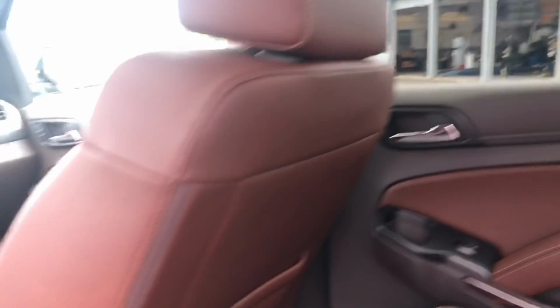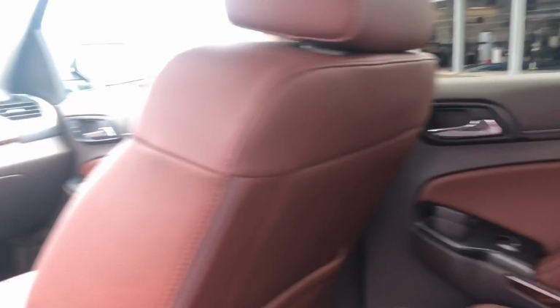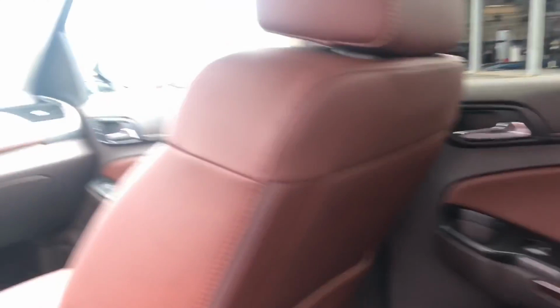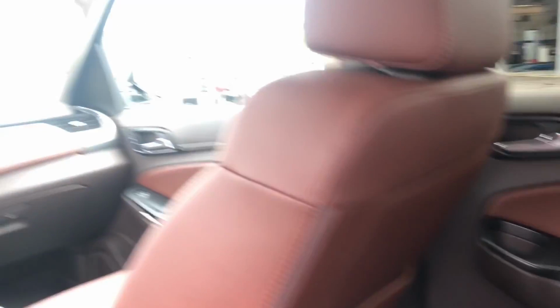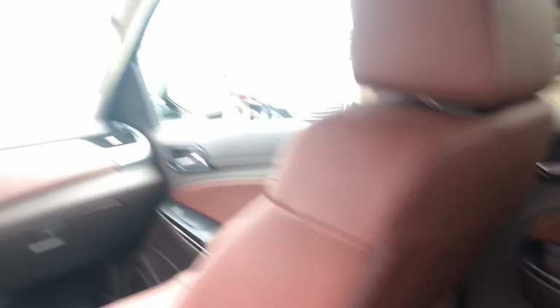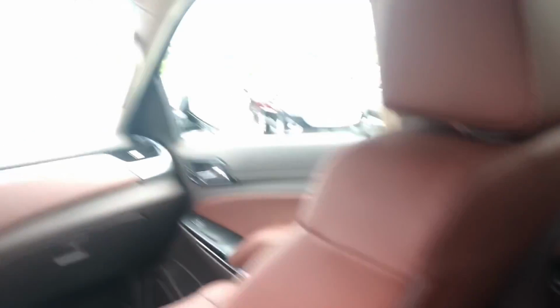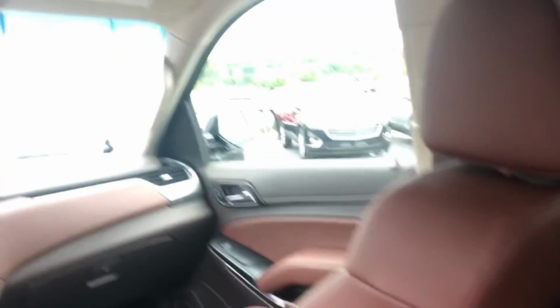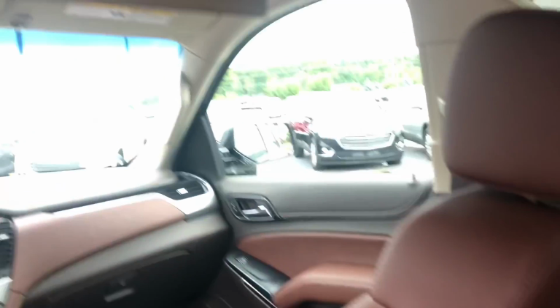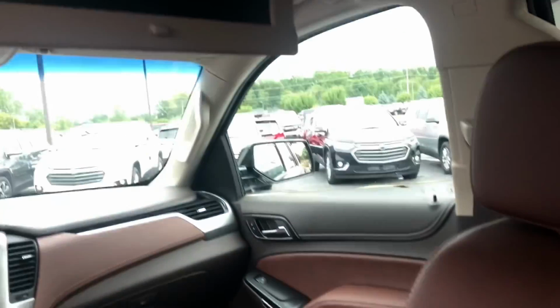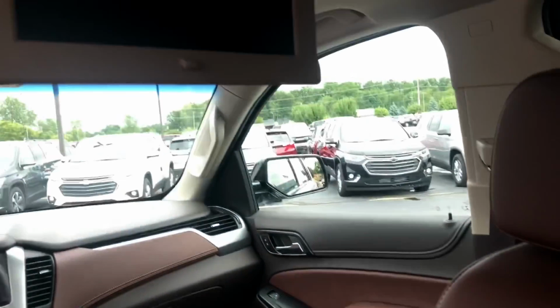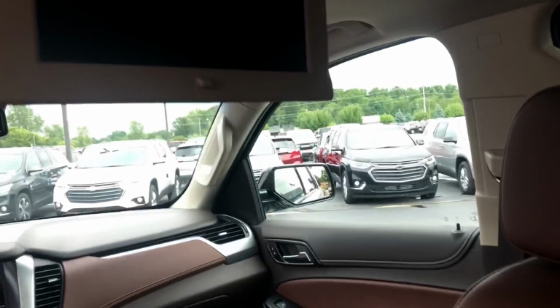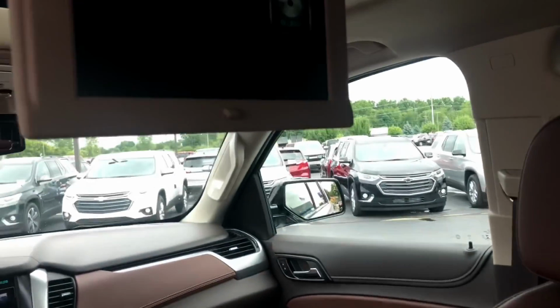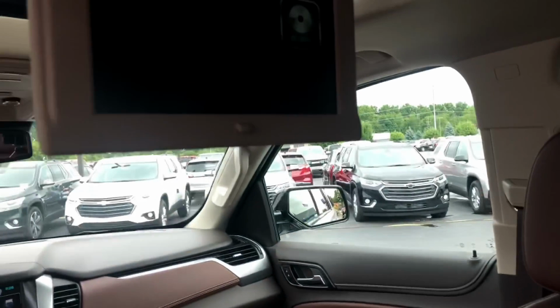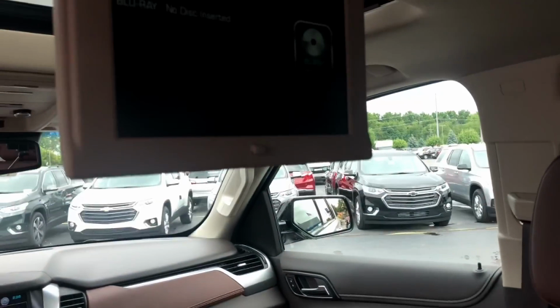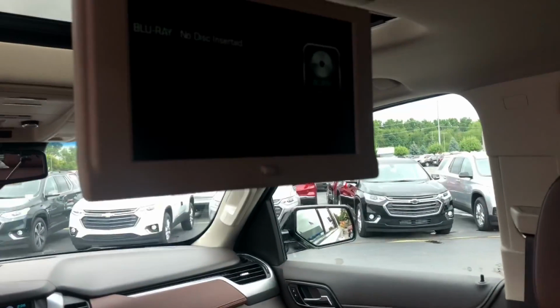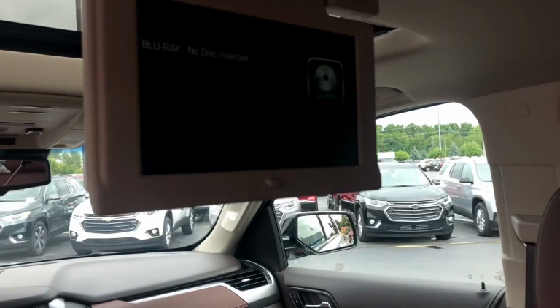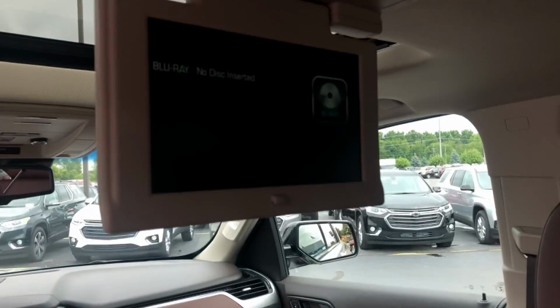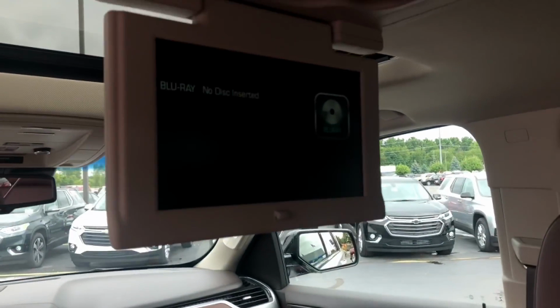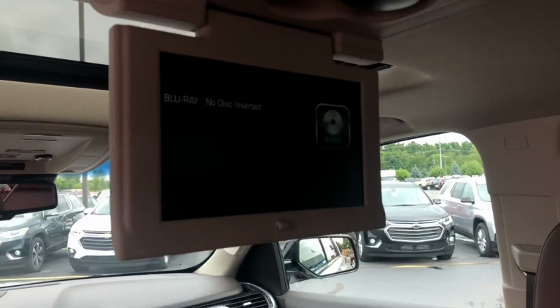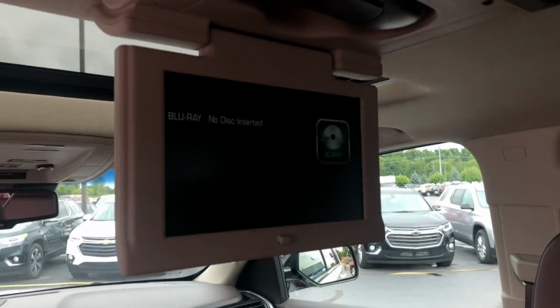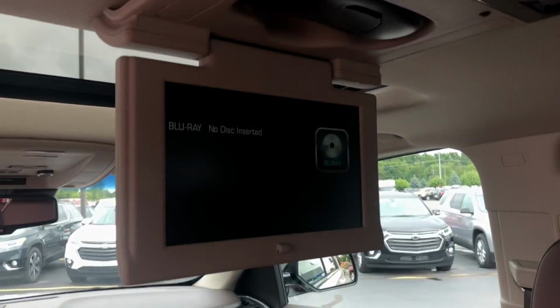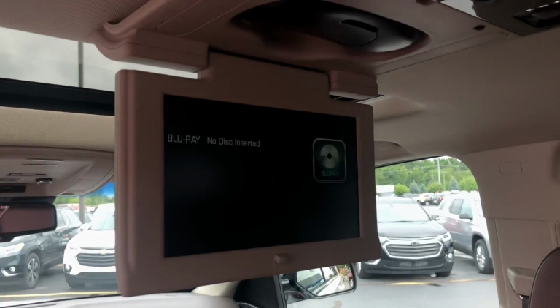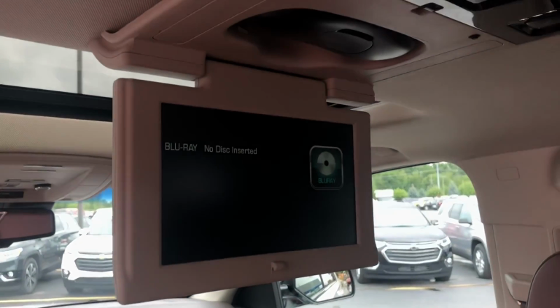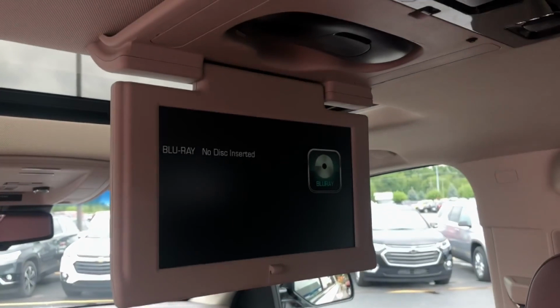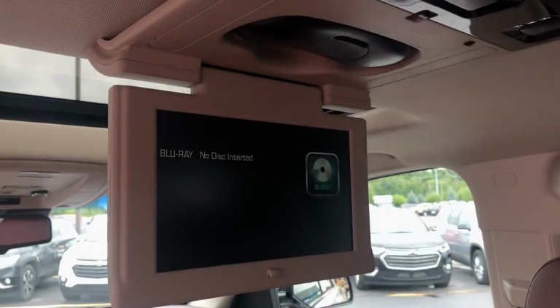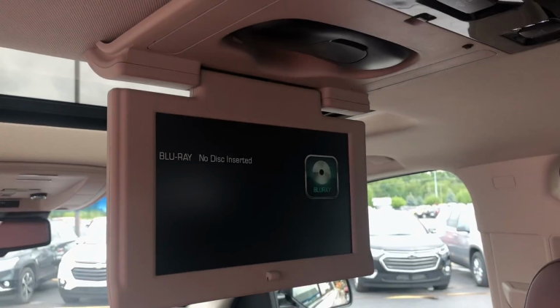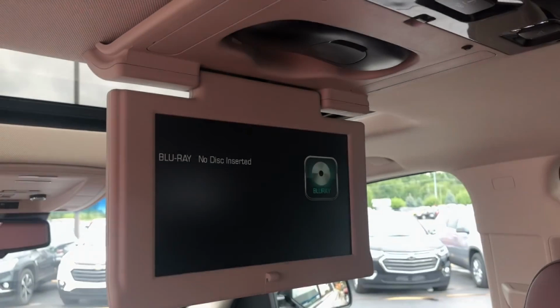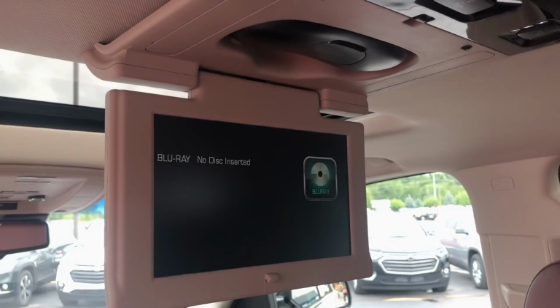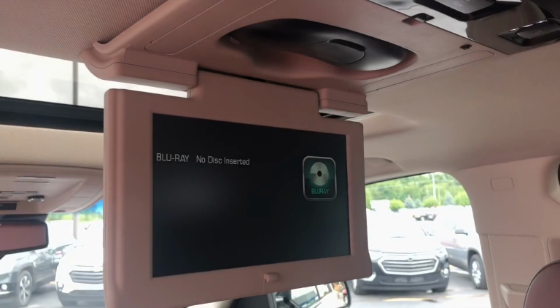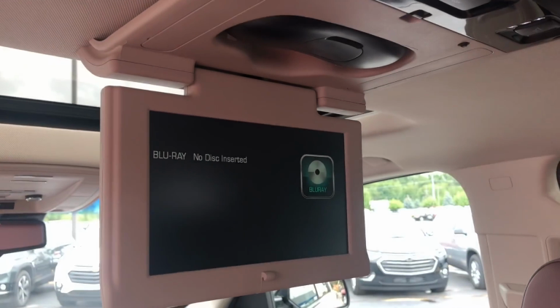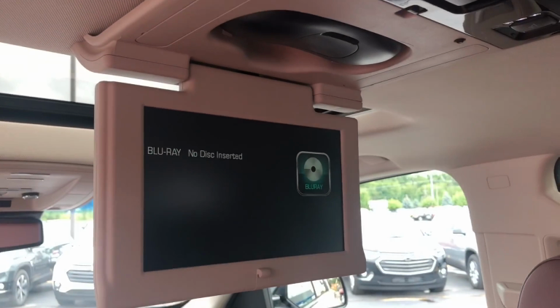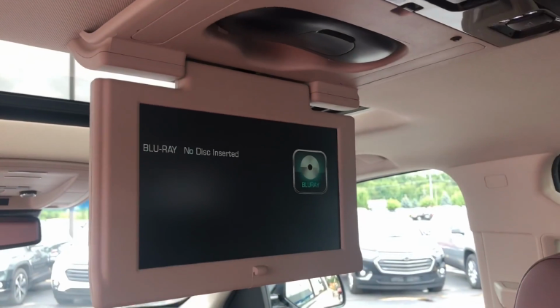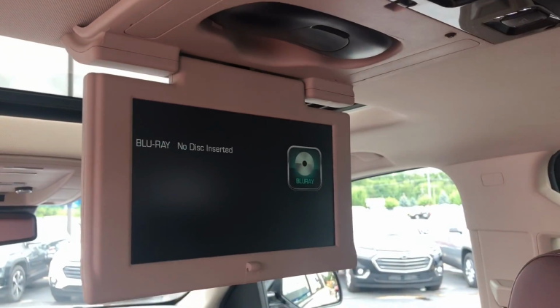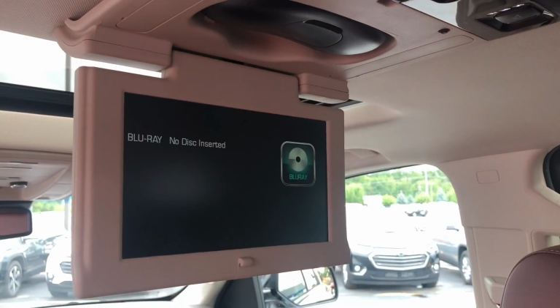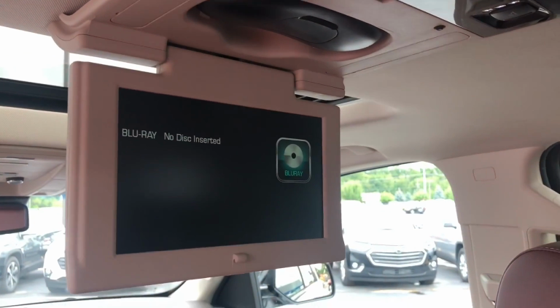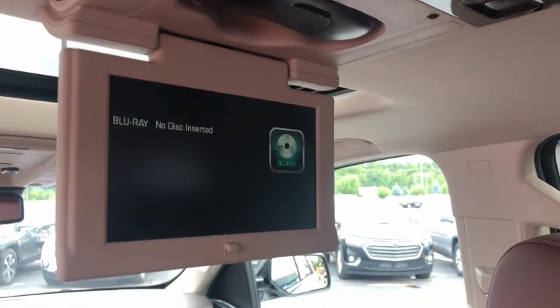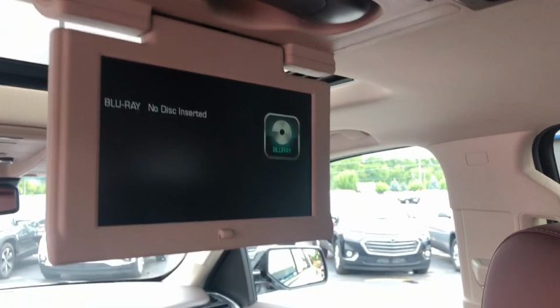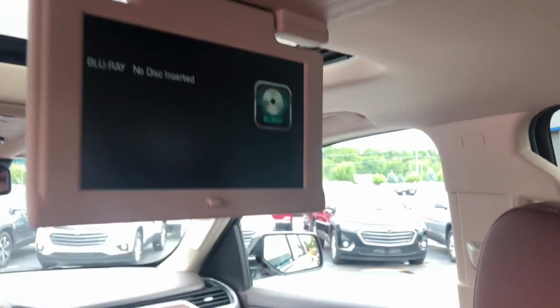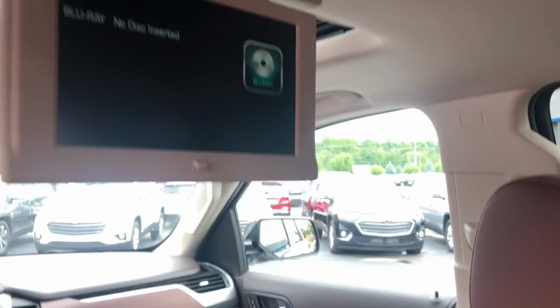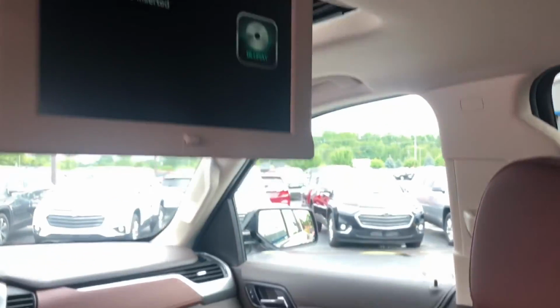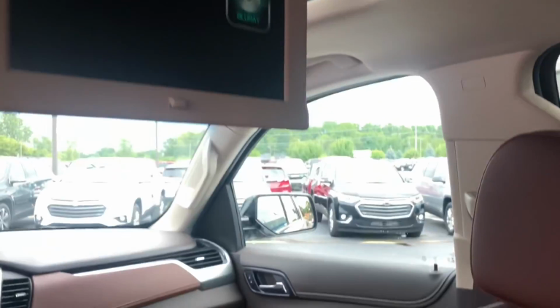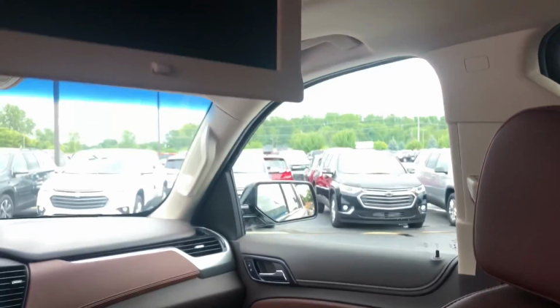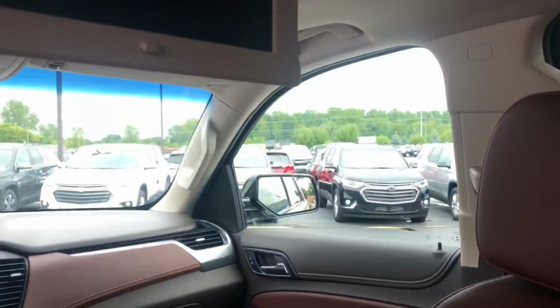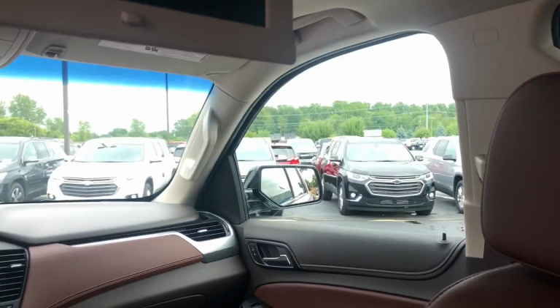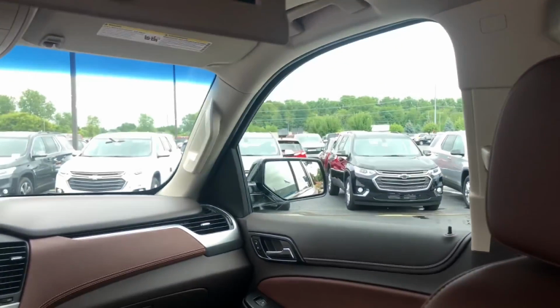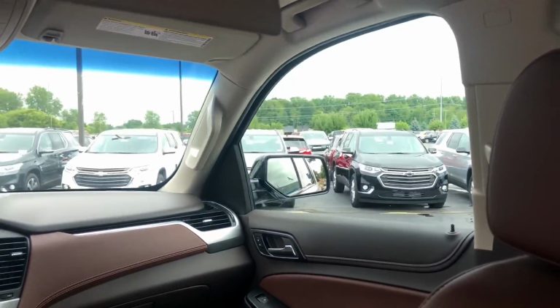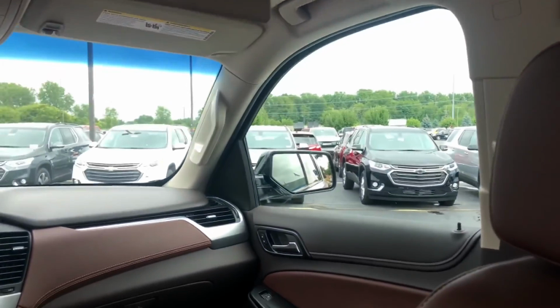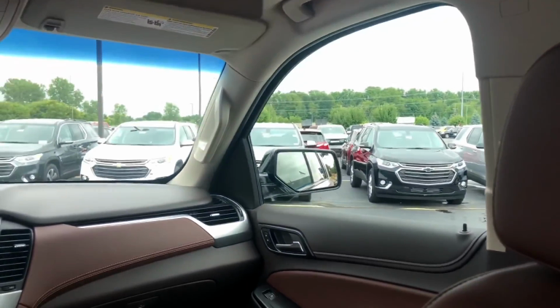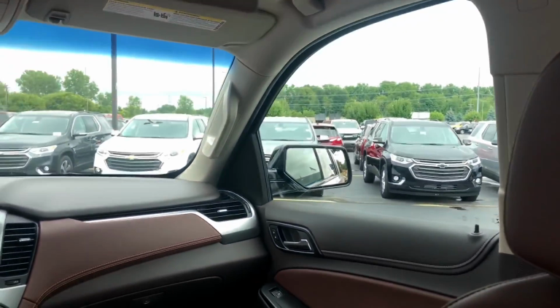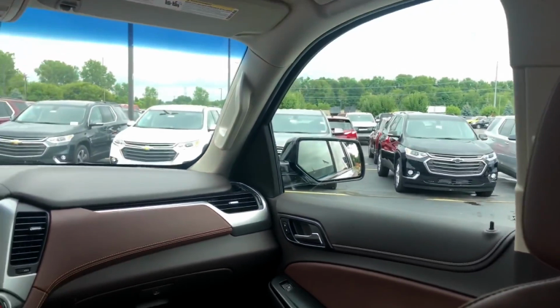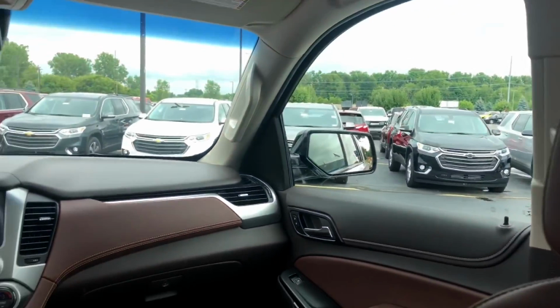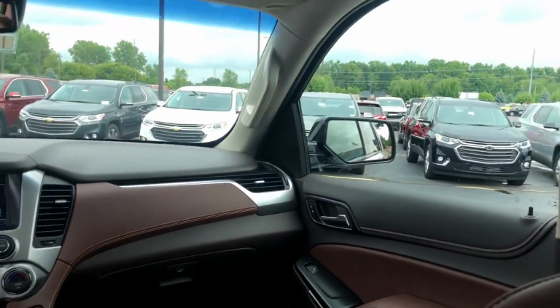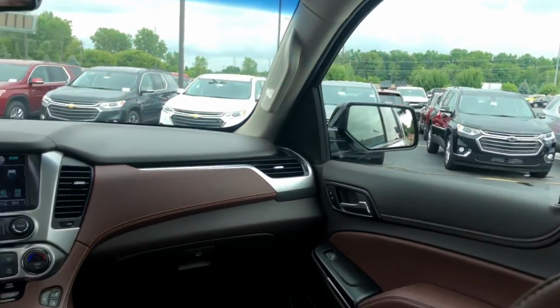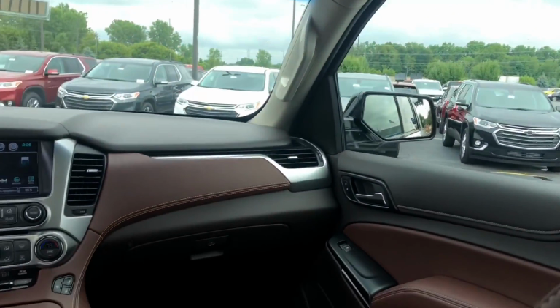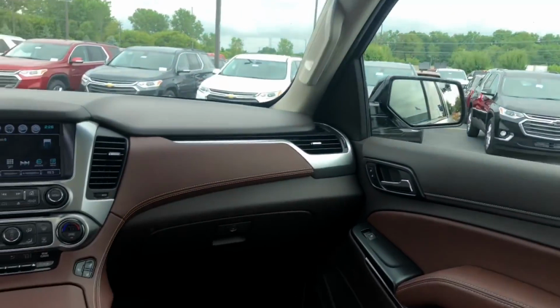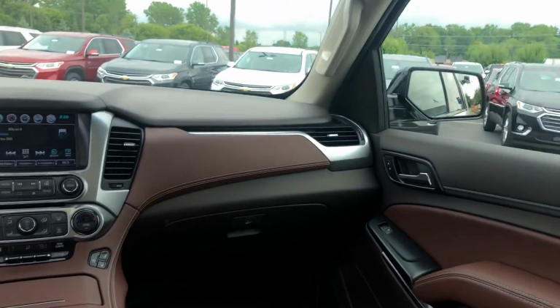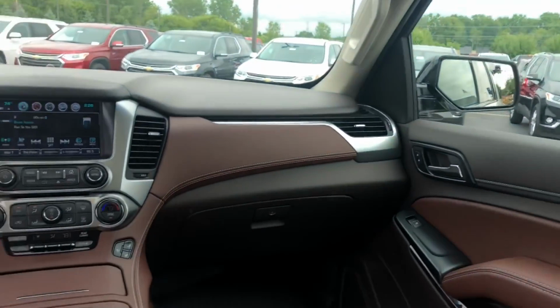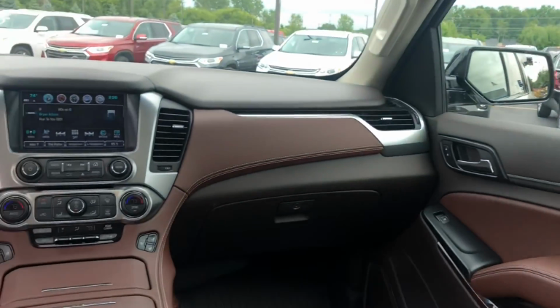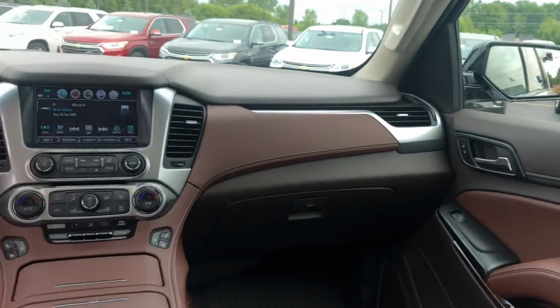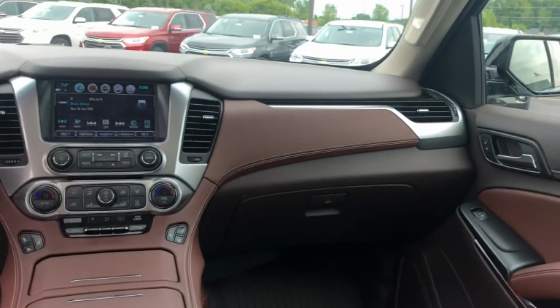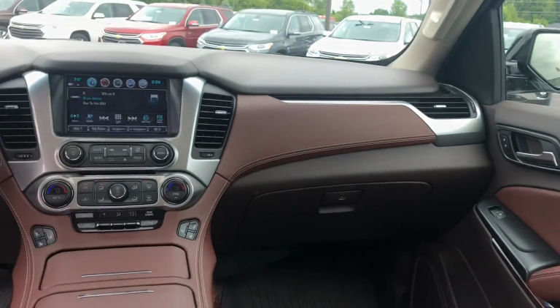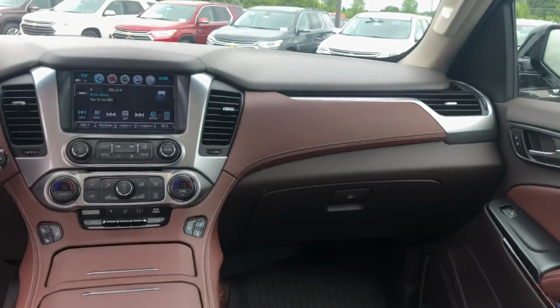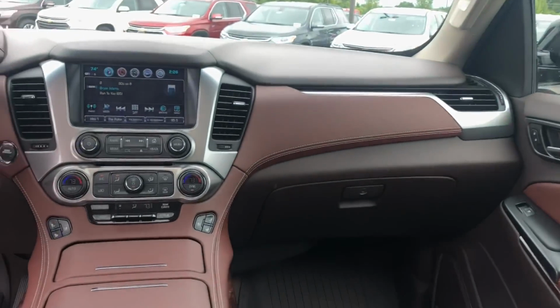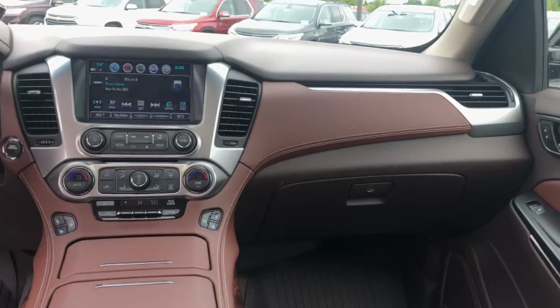Now when we talk about that rear entertainment system, it will handle DVDs, gaming systems, and of course anything Bluetooth.